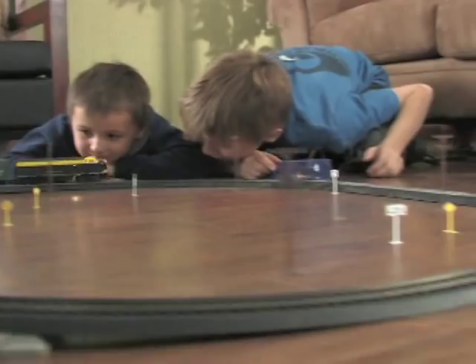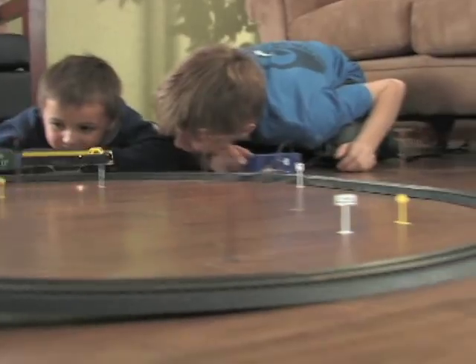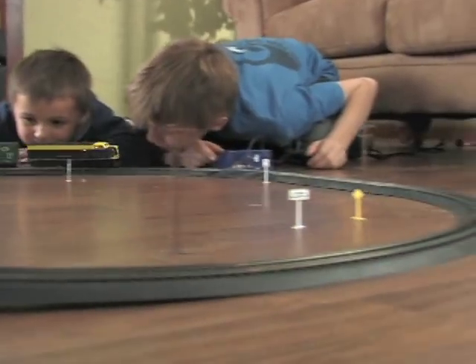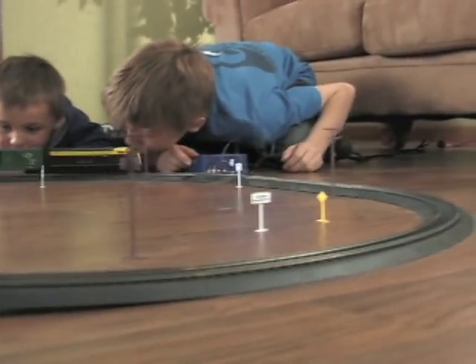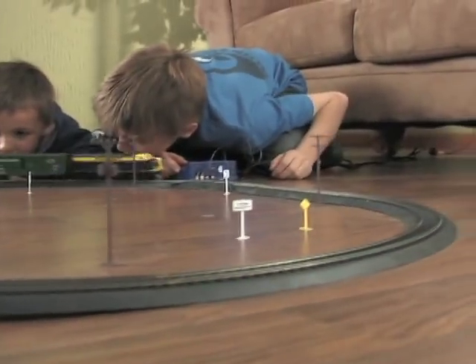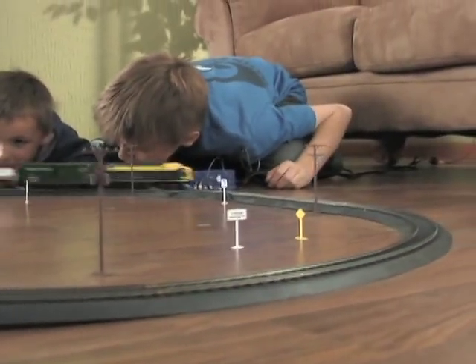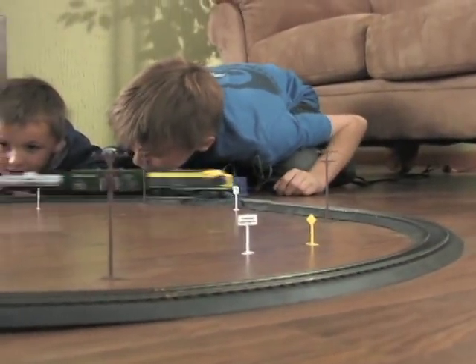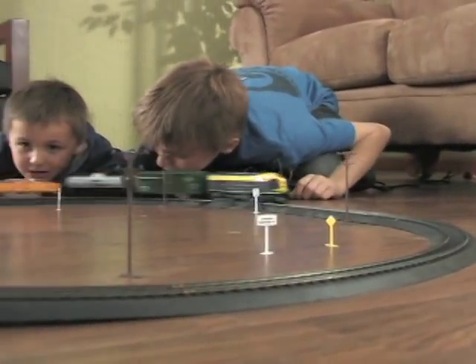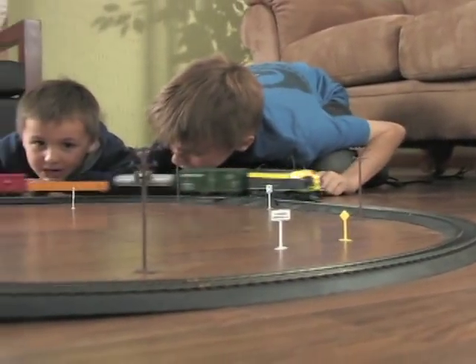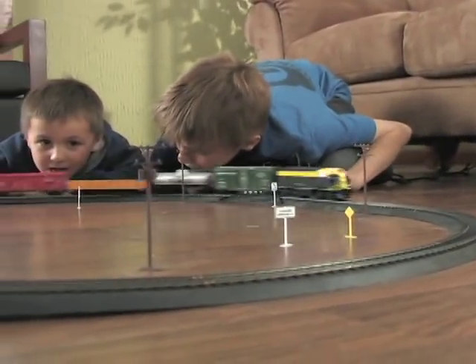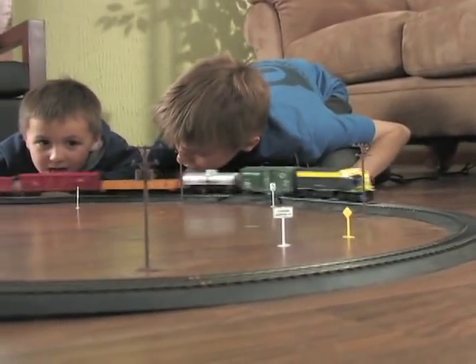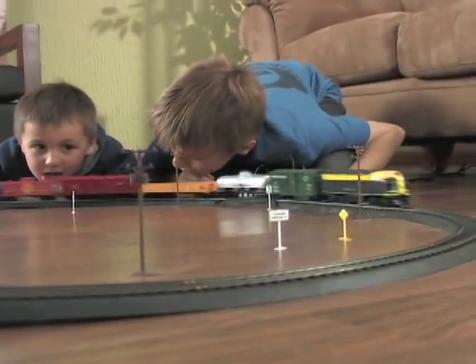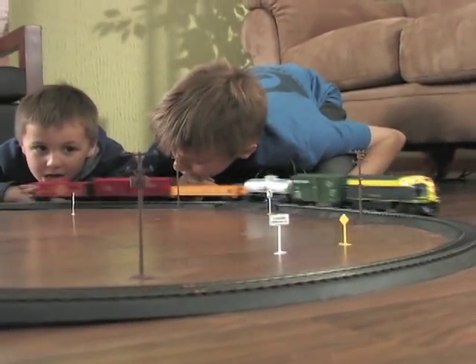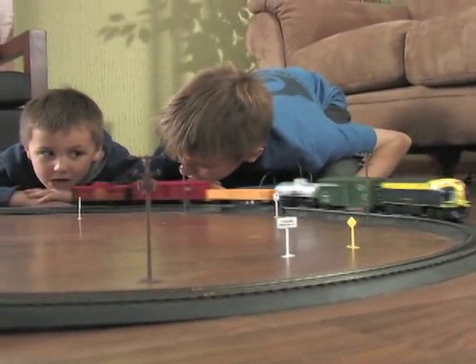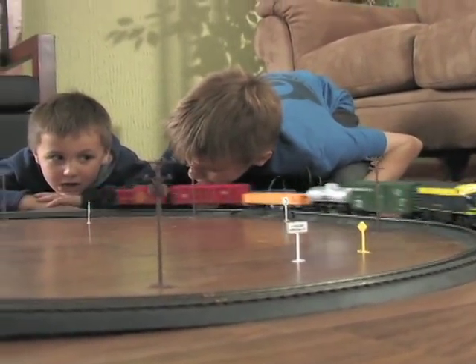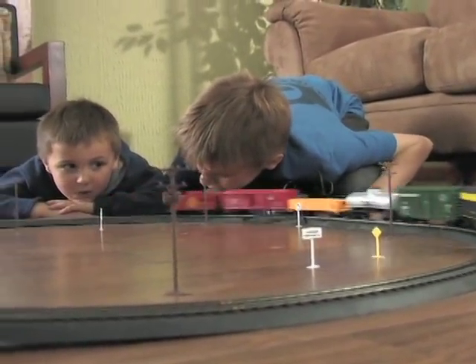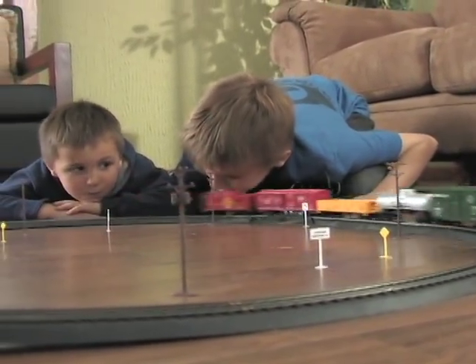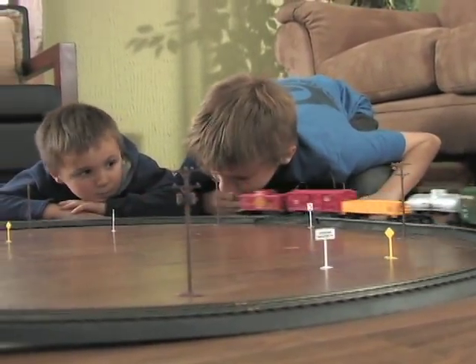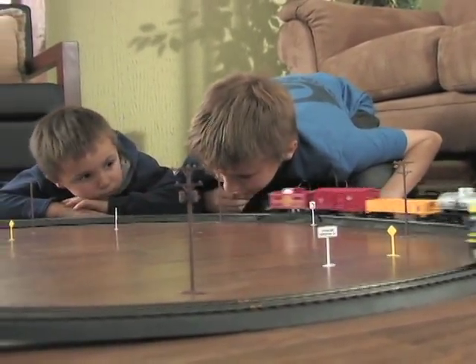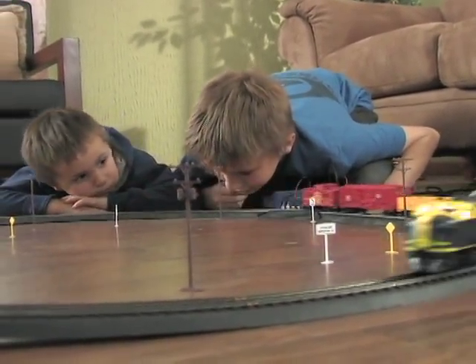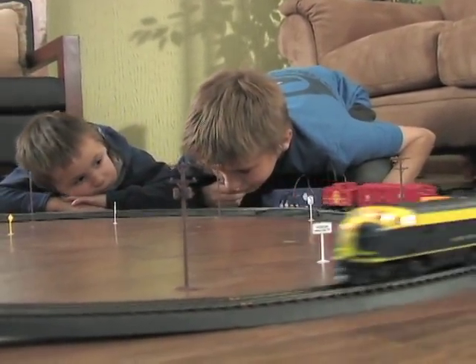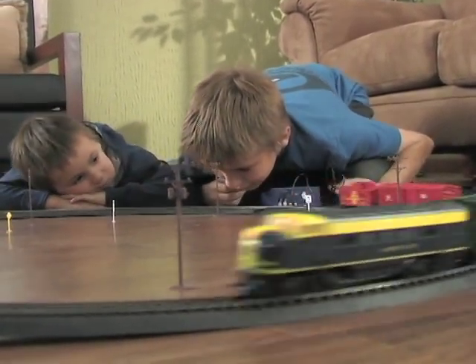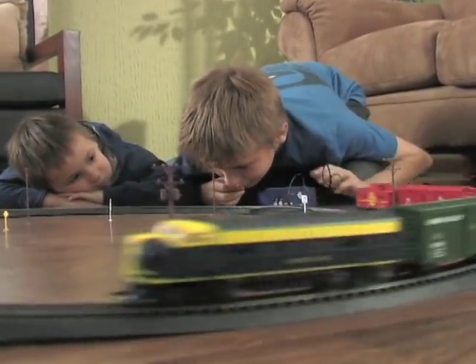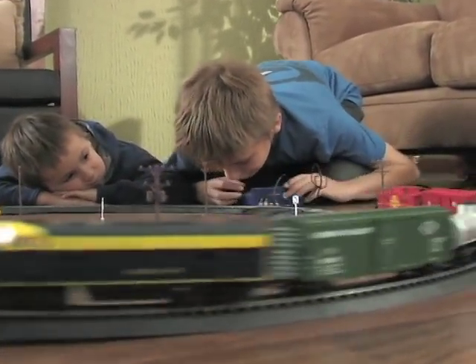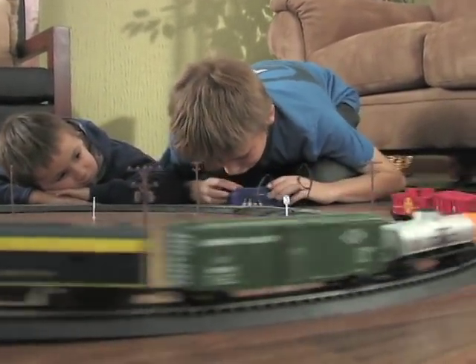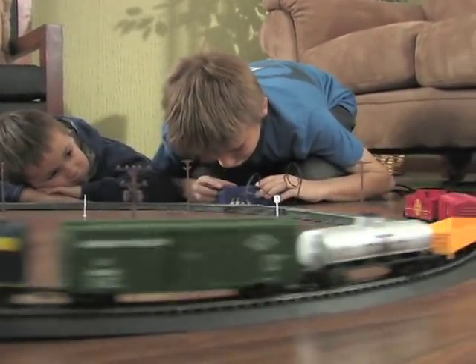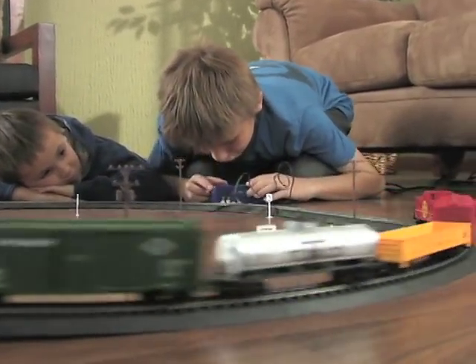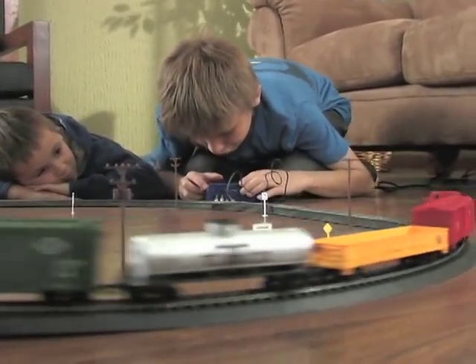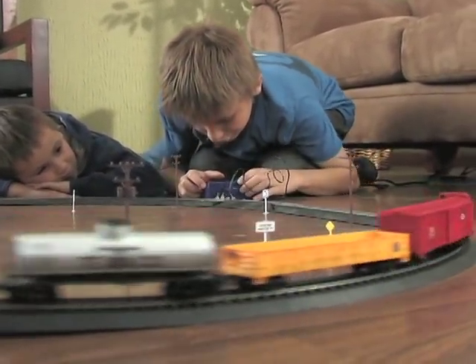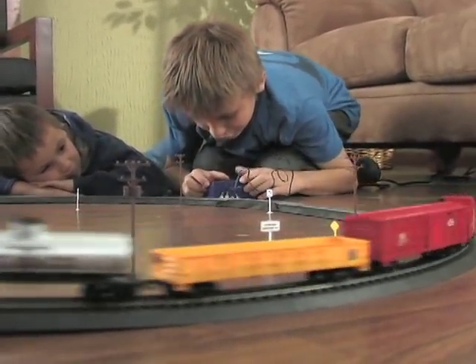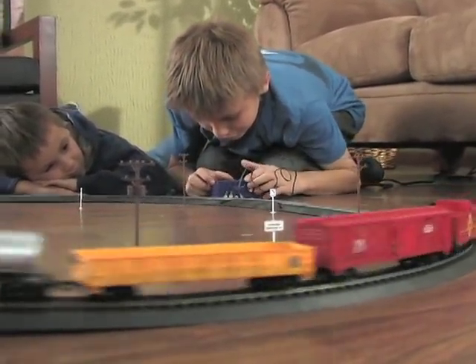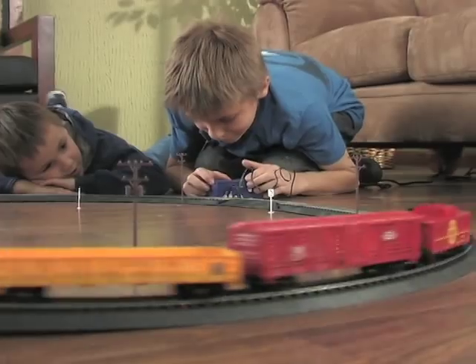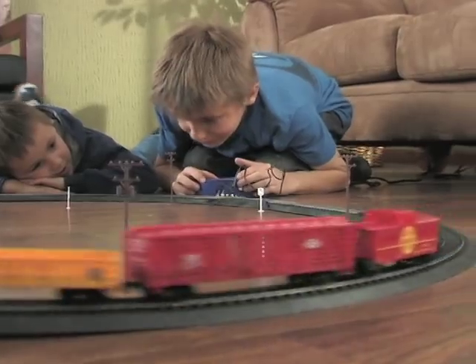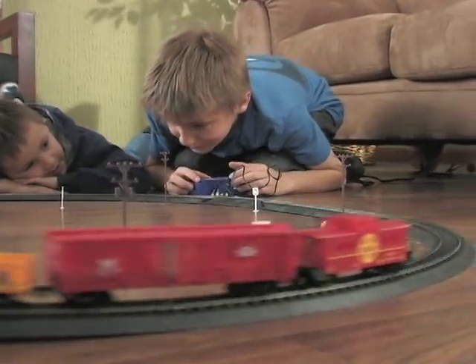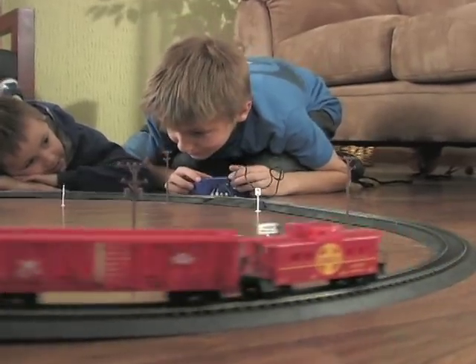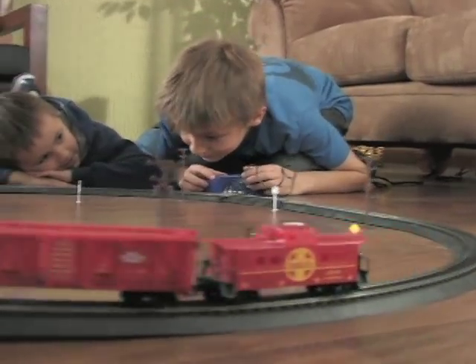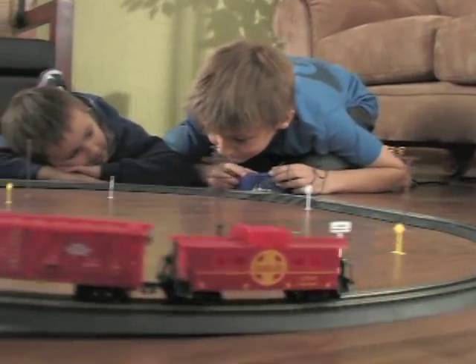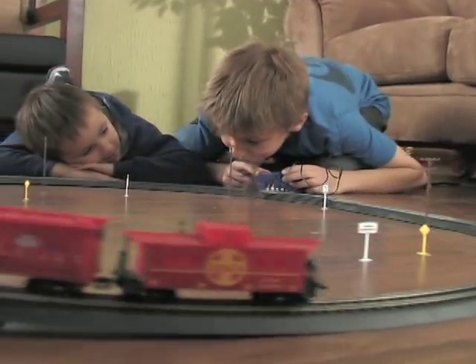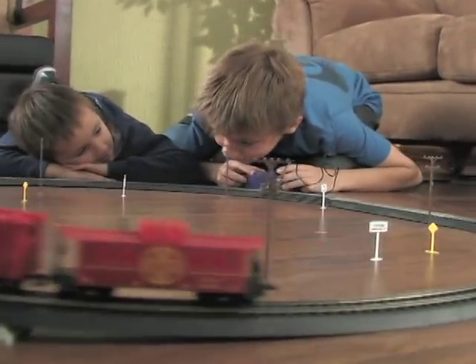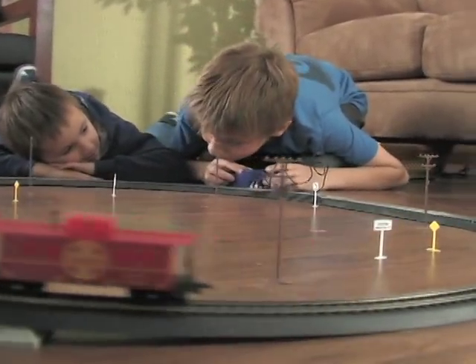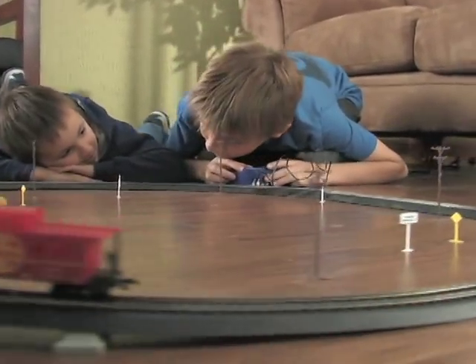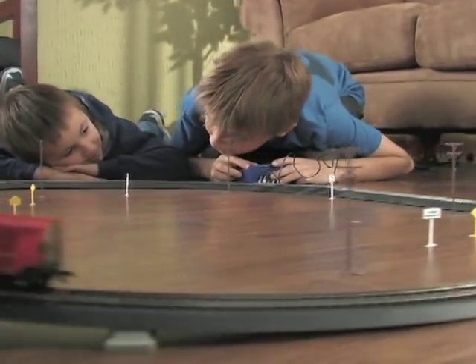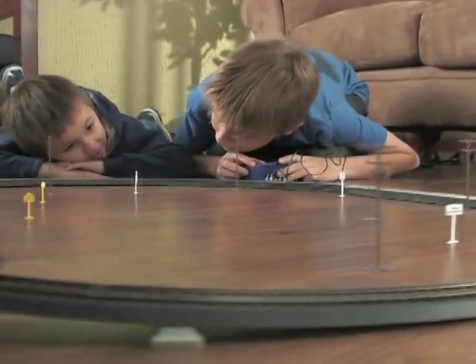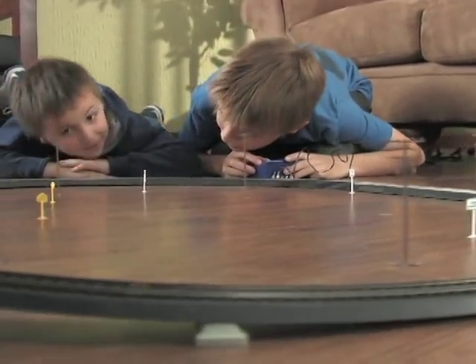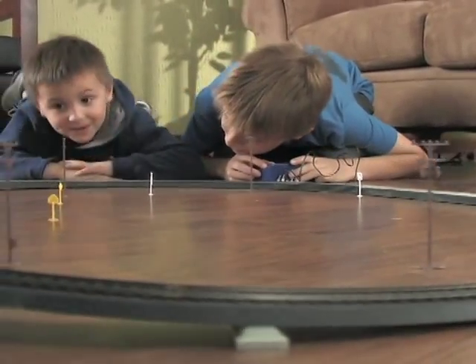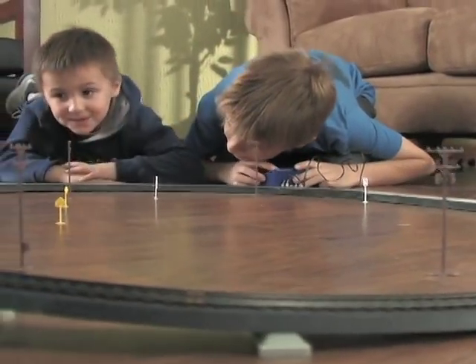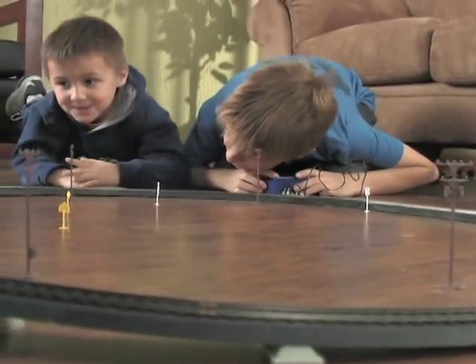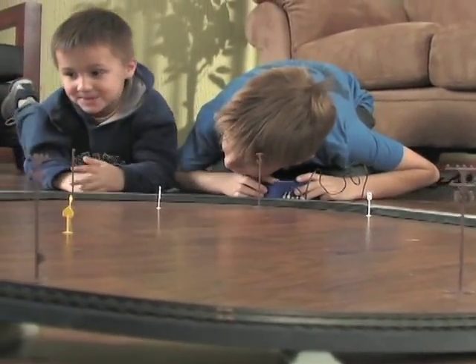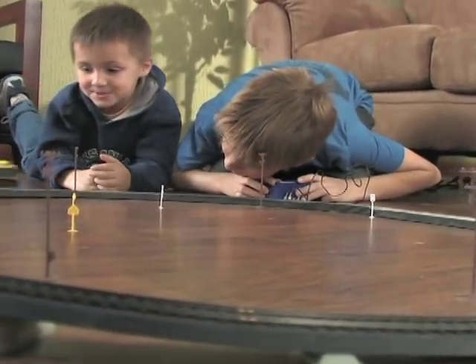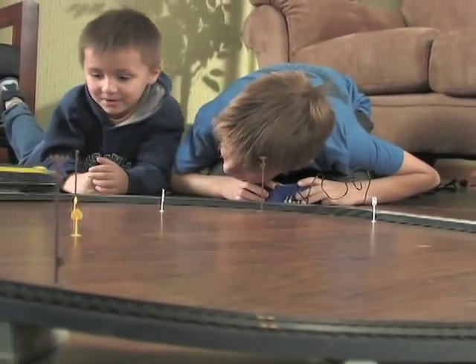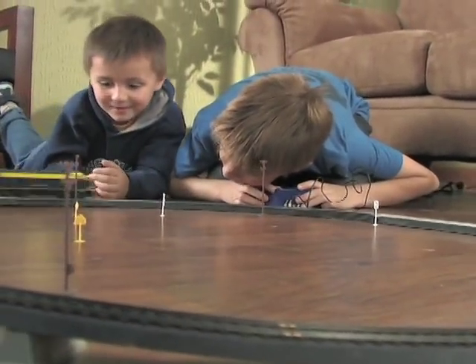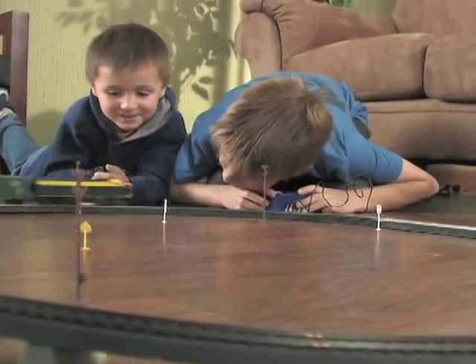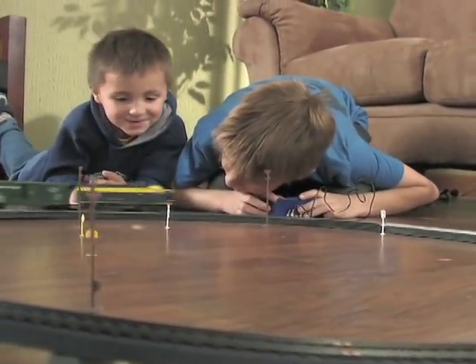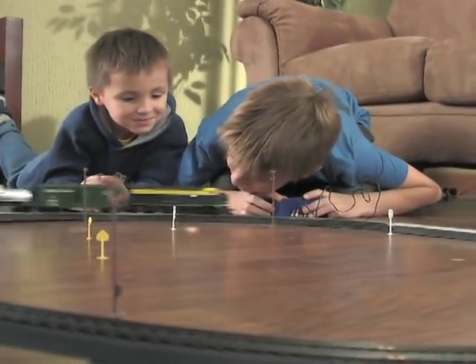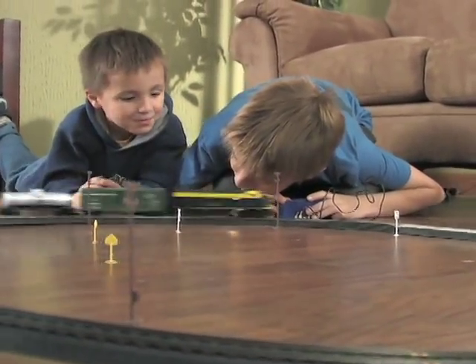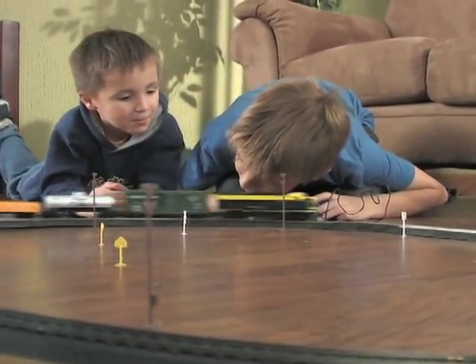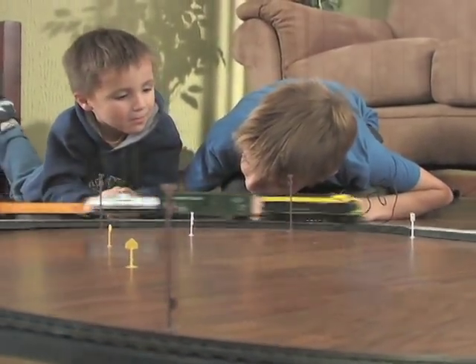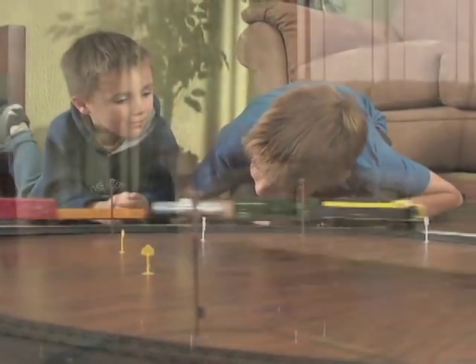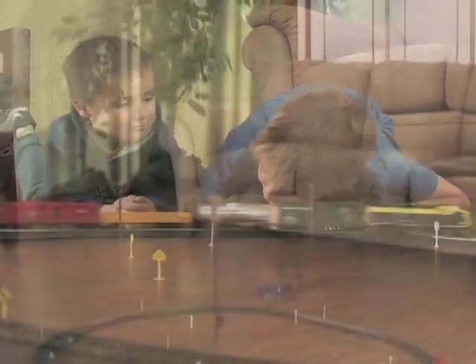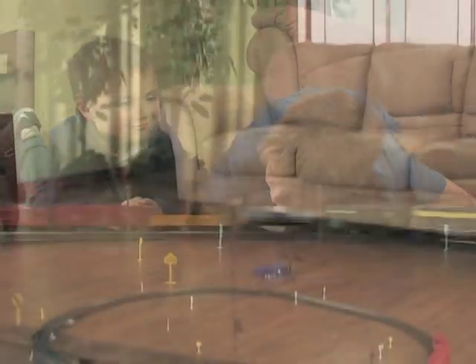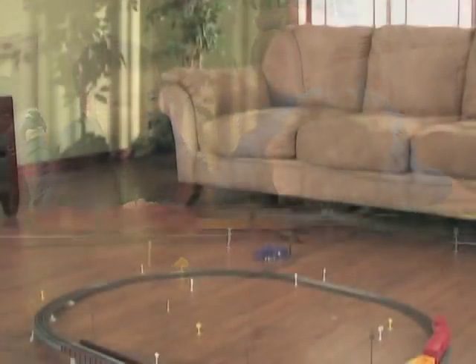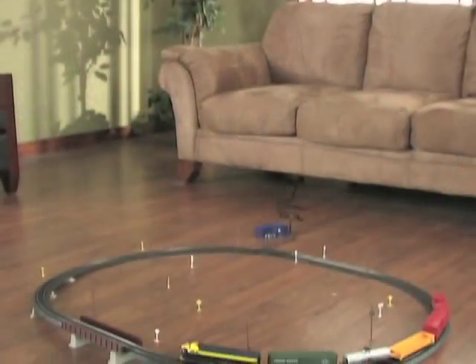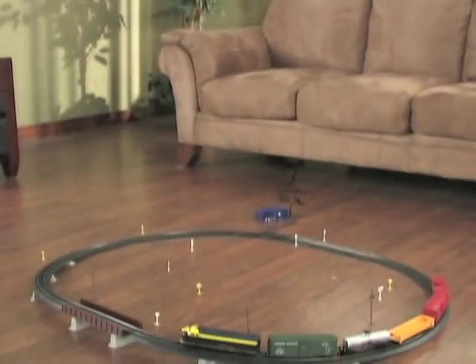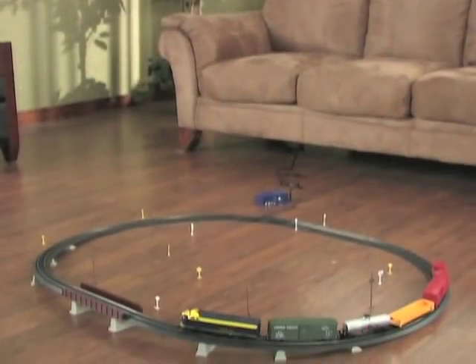Clickety-clack — switch to railroading realism by ordering this lifelike Freight Express electric train set today.